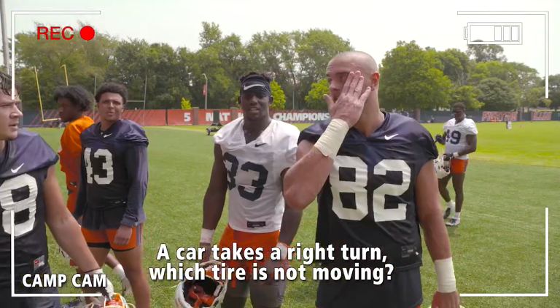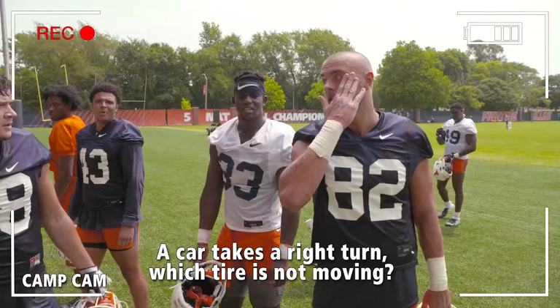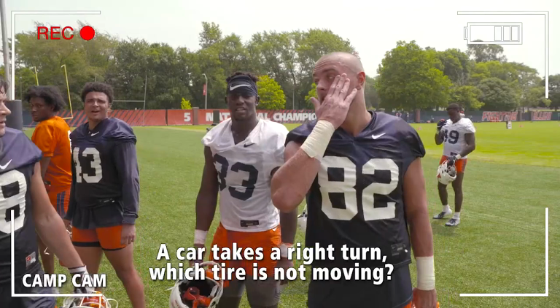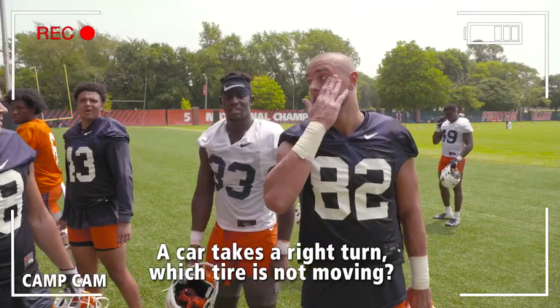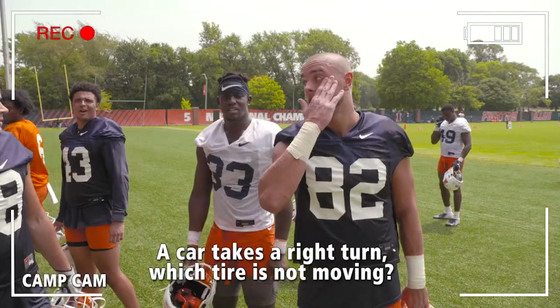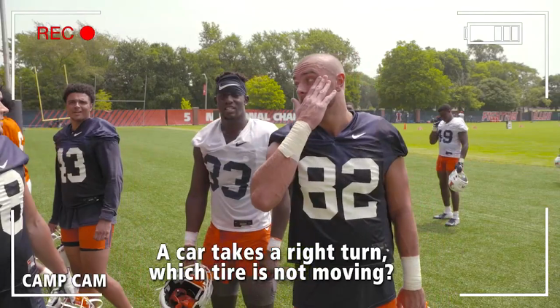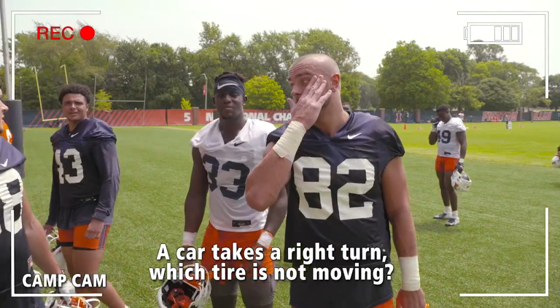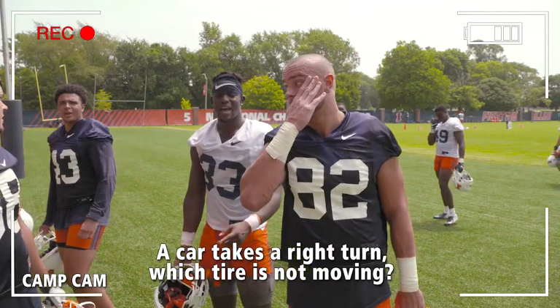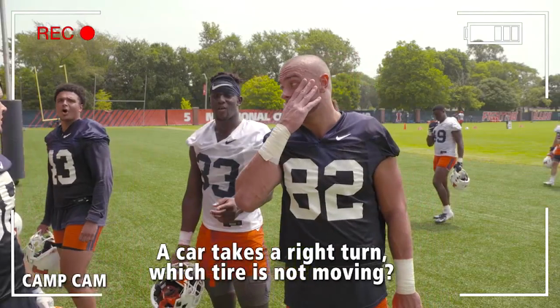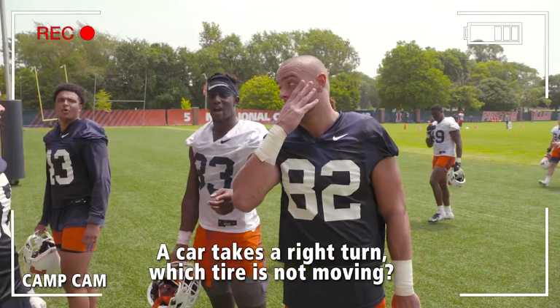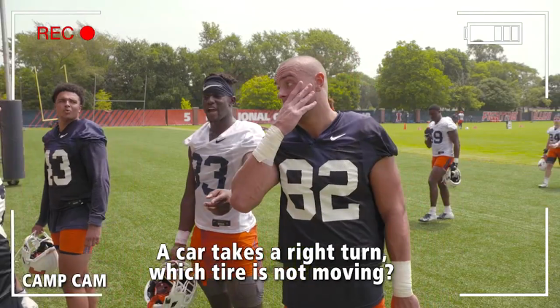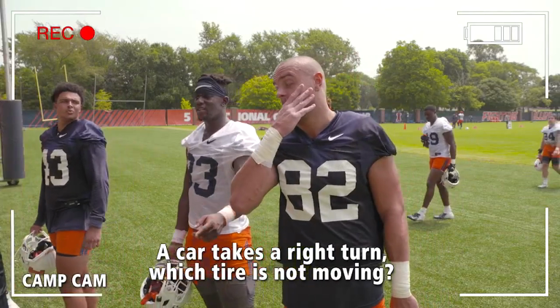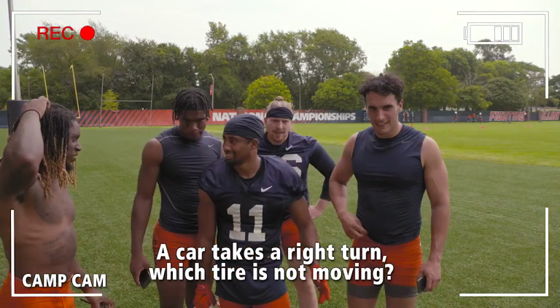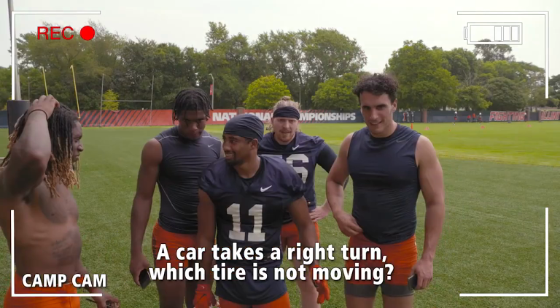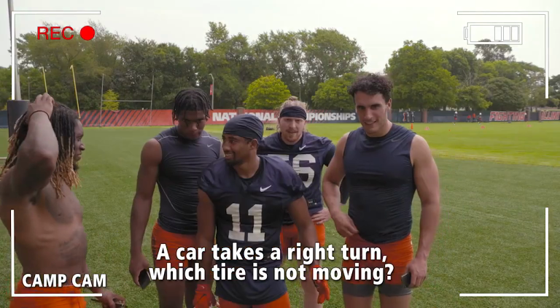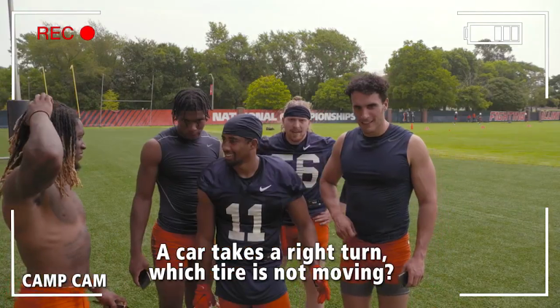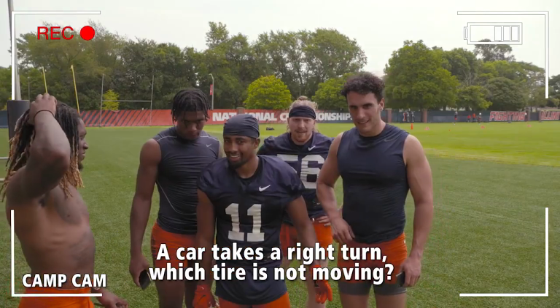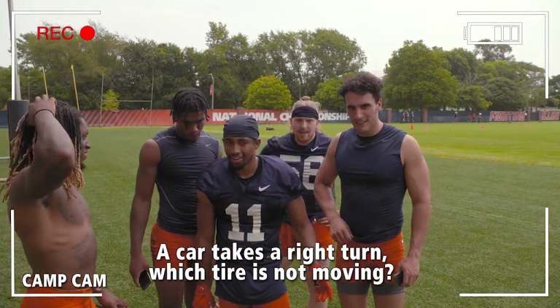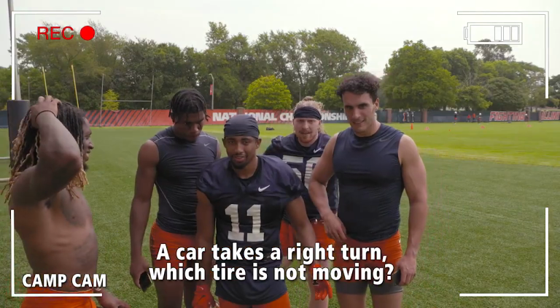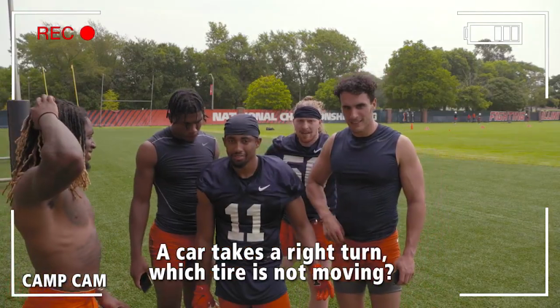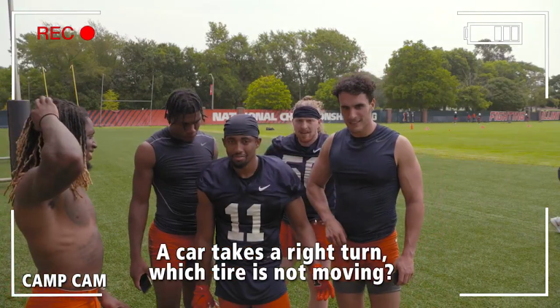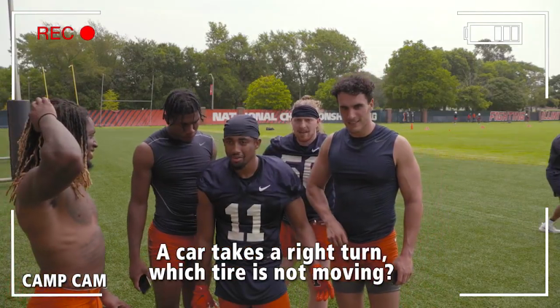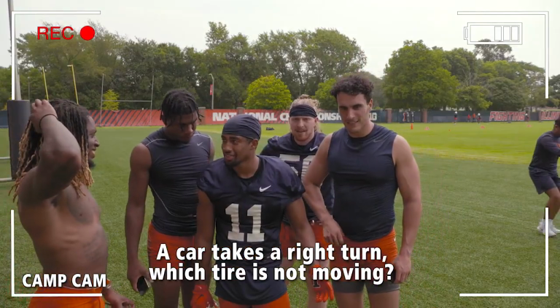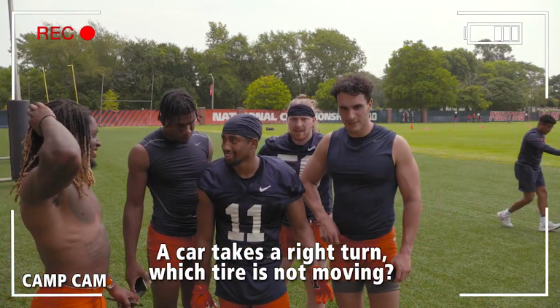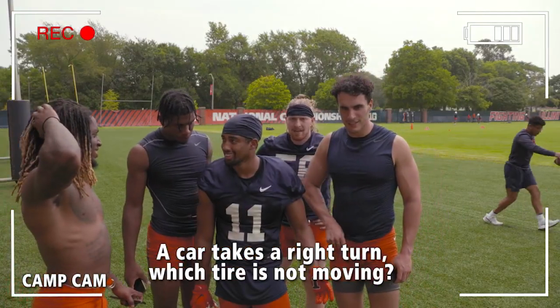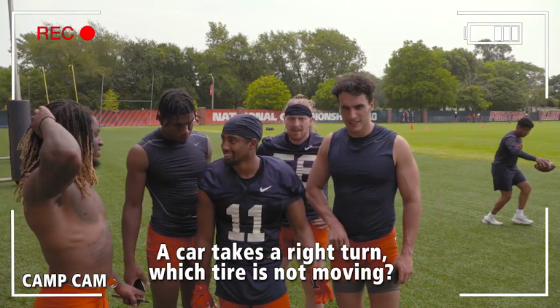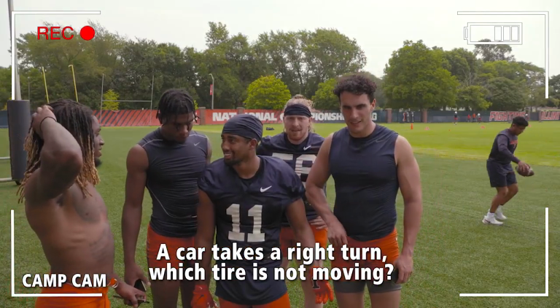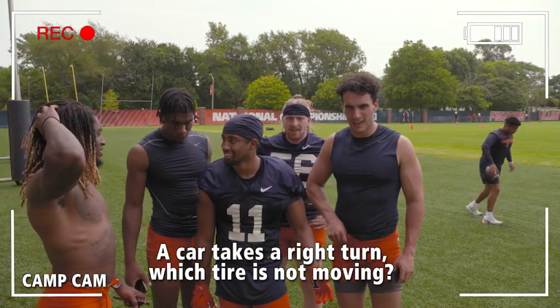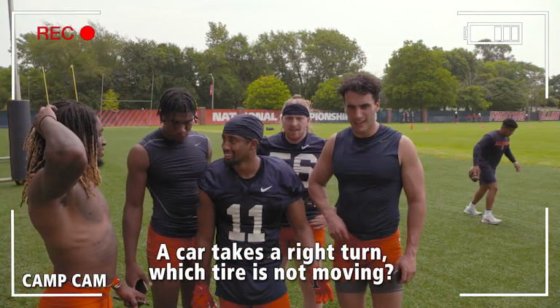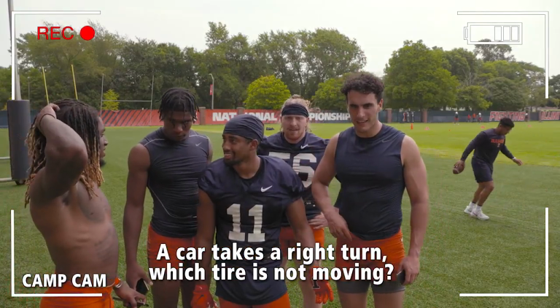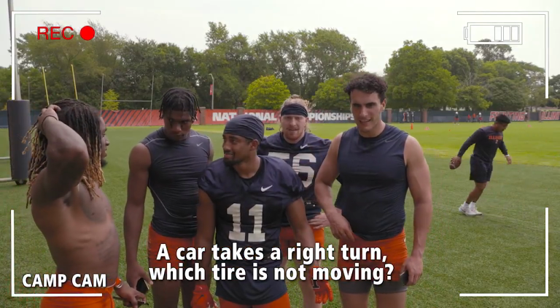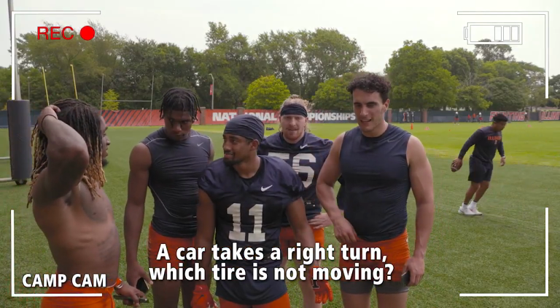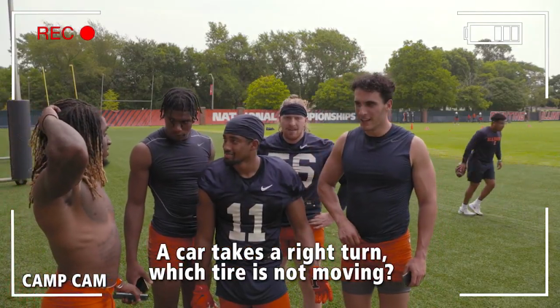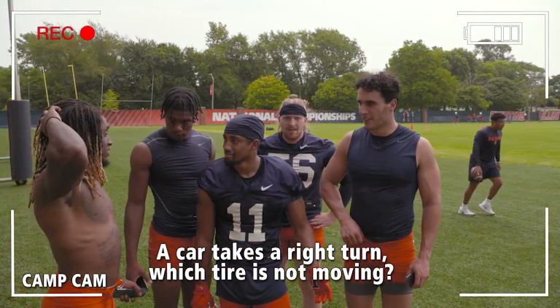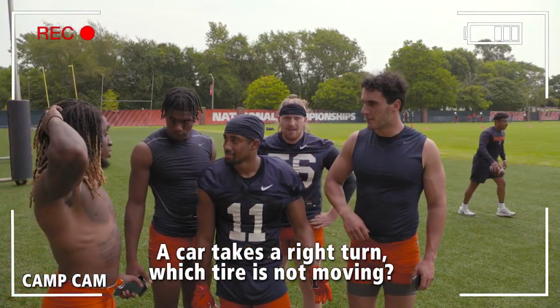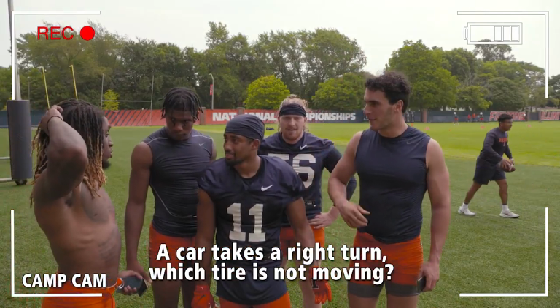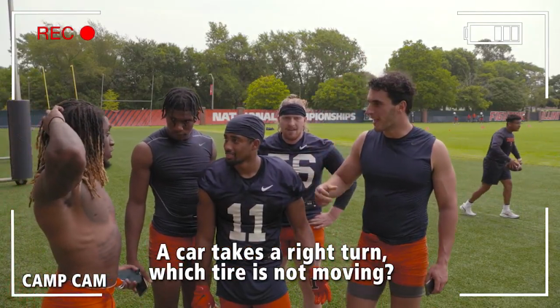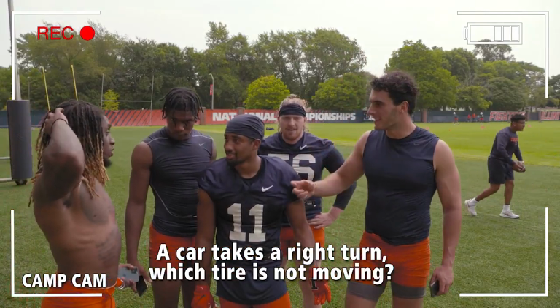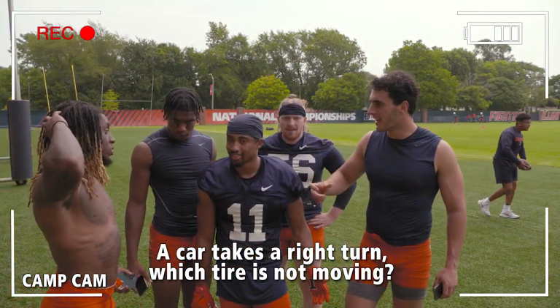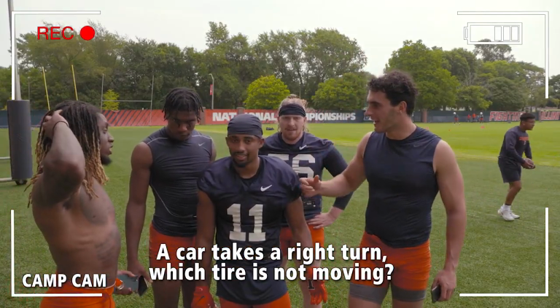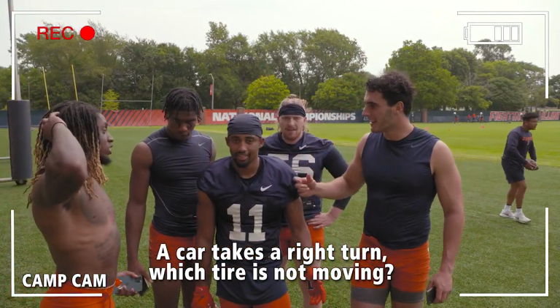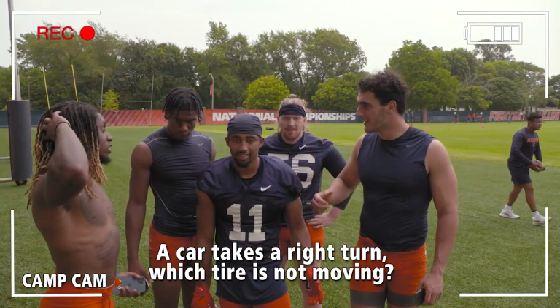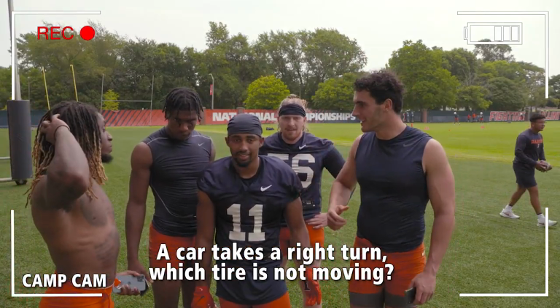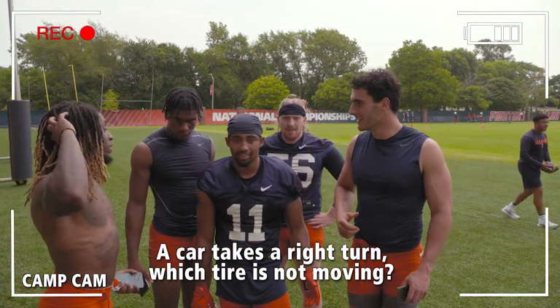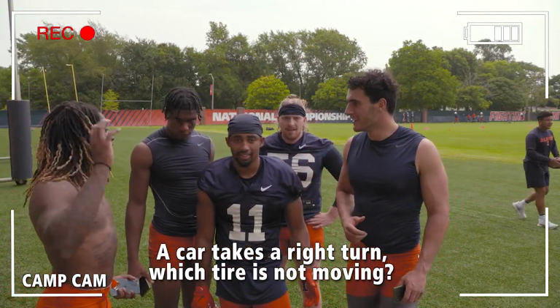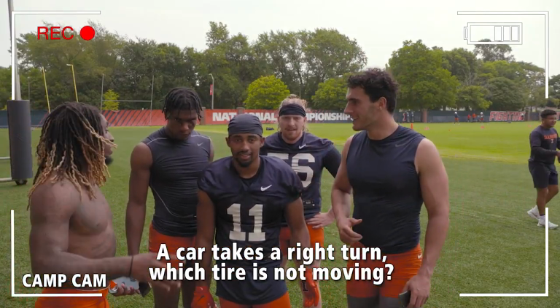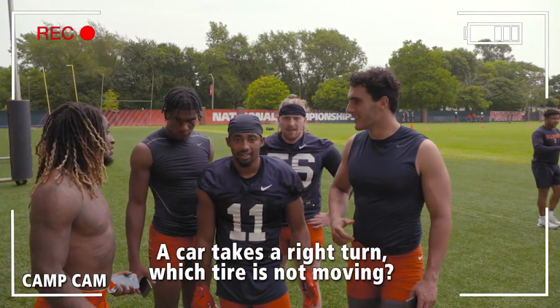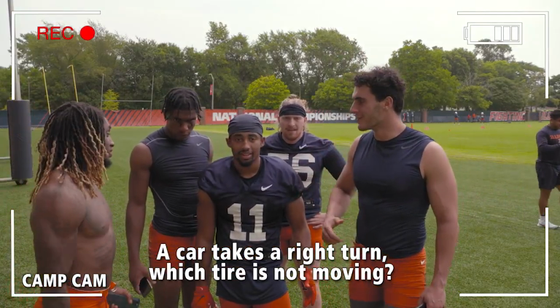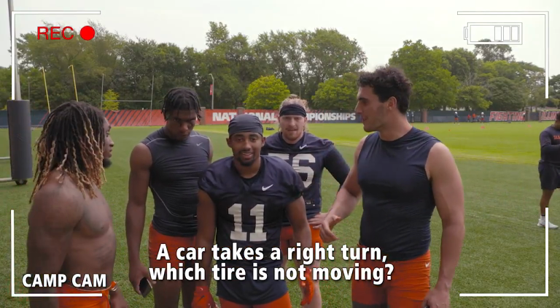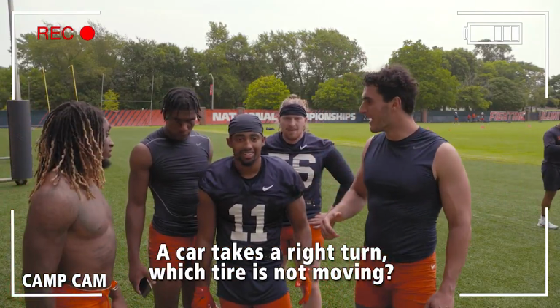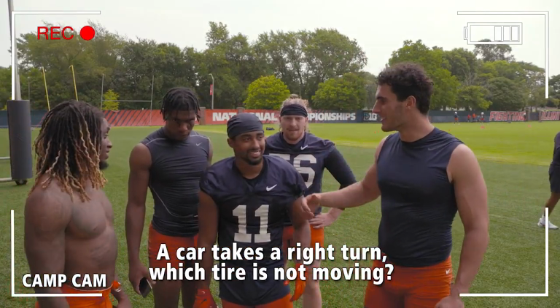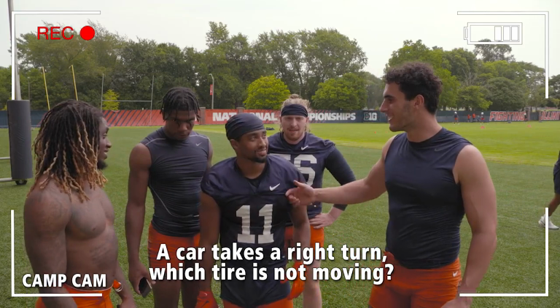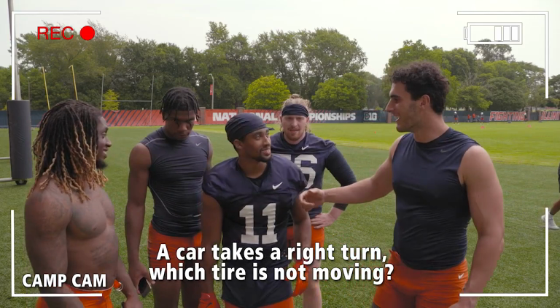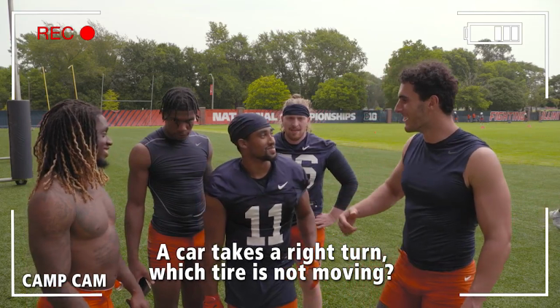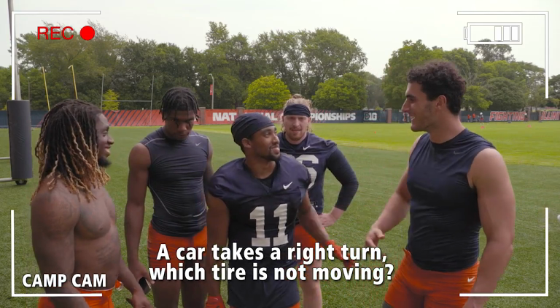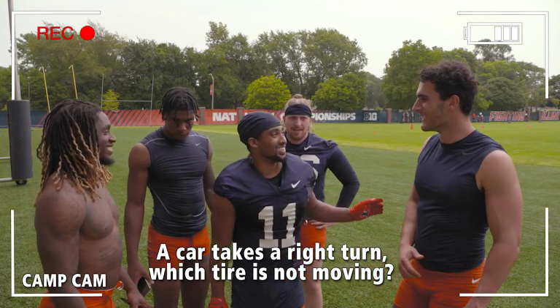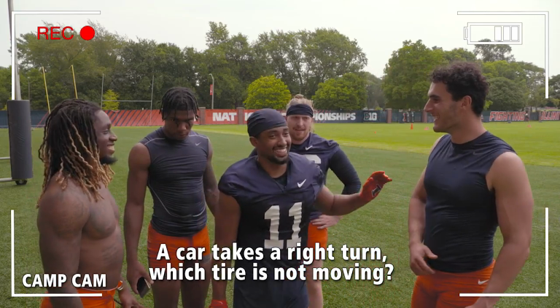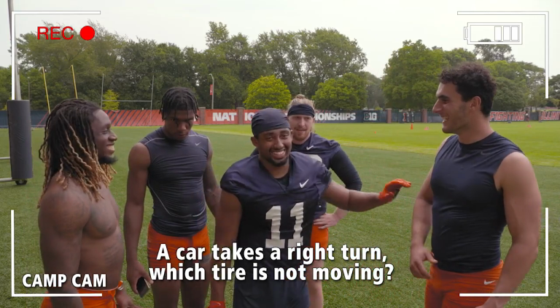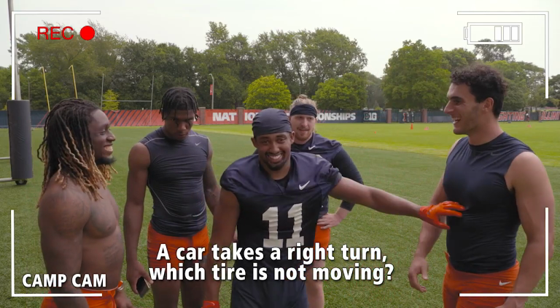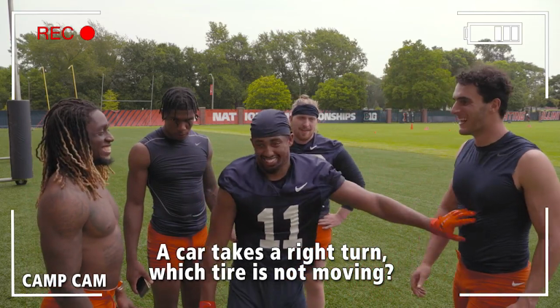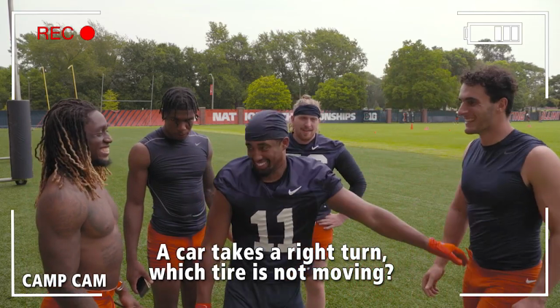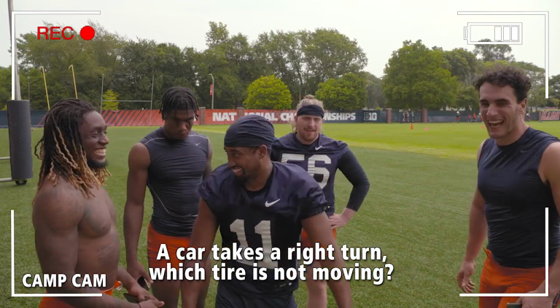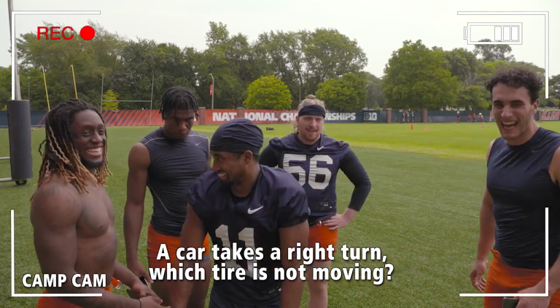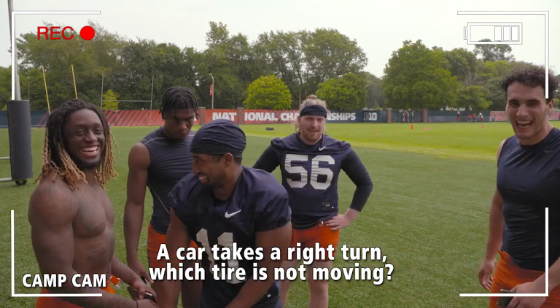No, back right. It's the back right. Hey, I don't move. It's a spare tire. I'm going to get you guys.